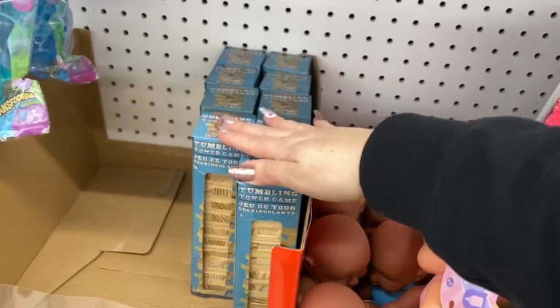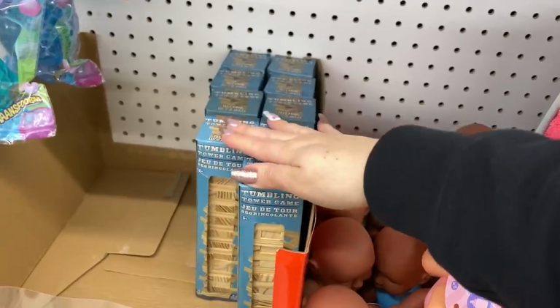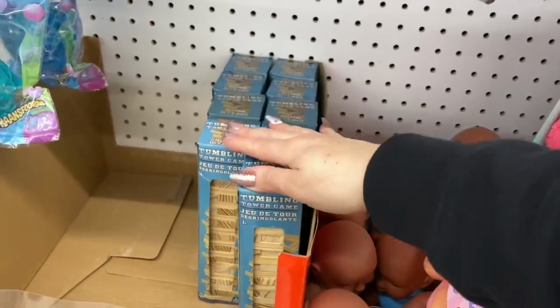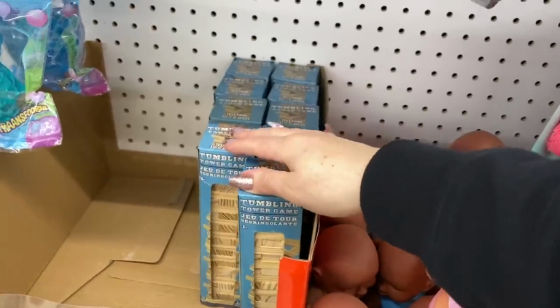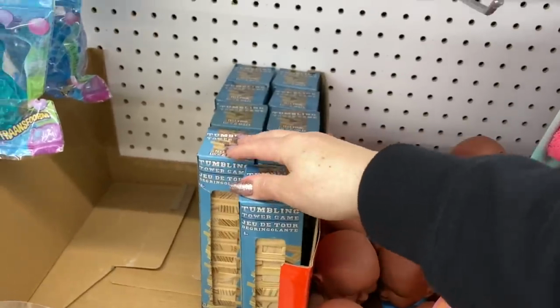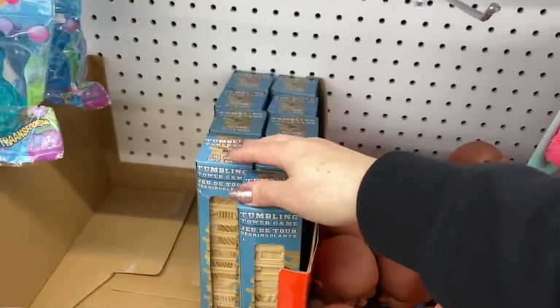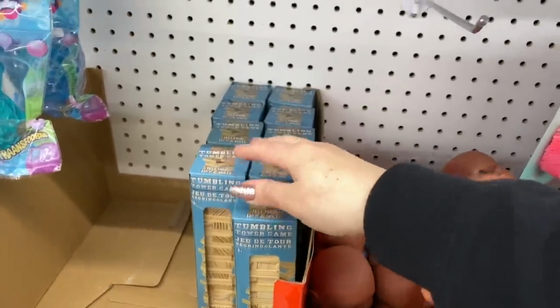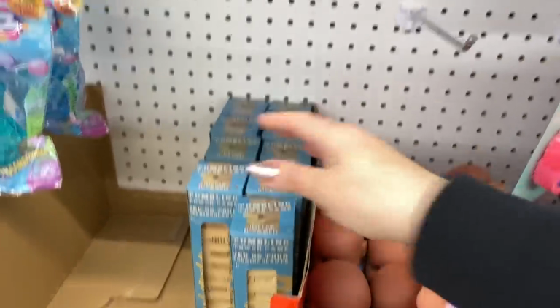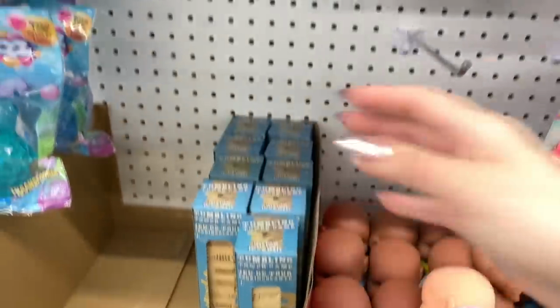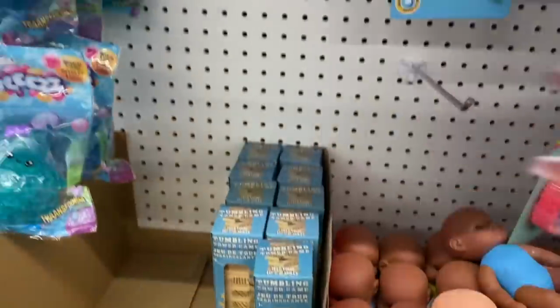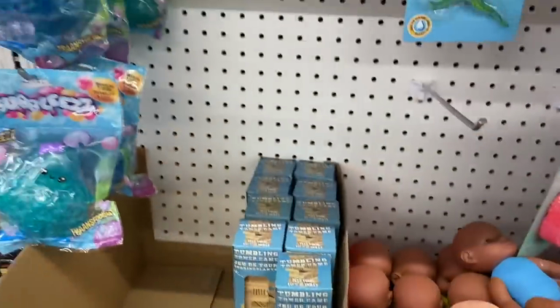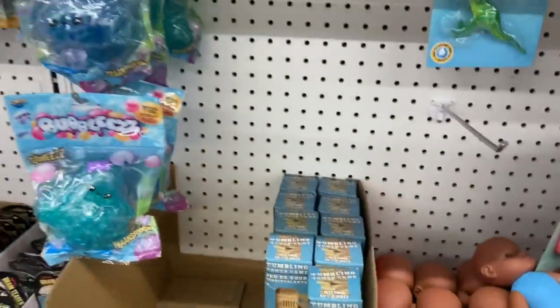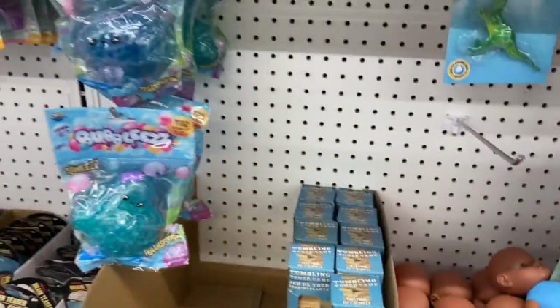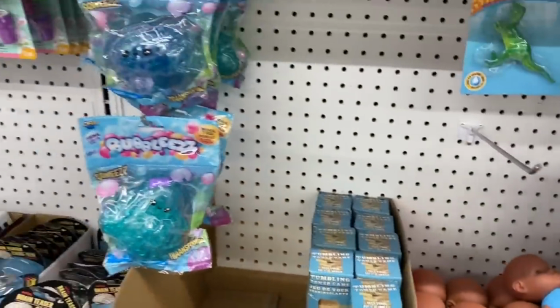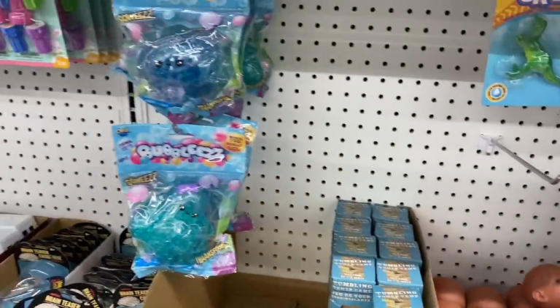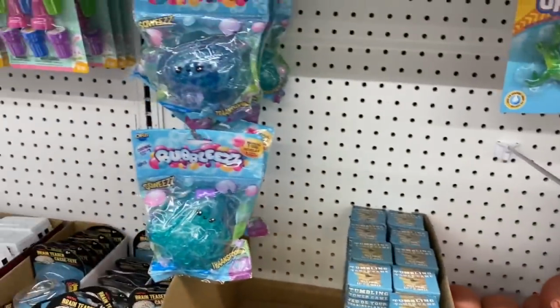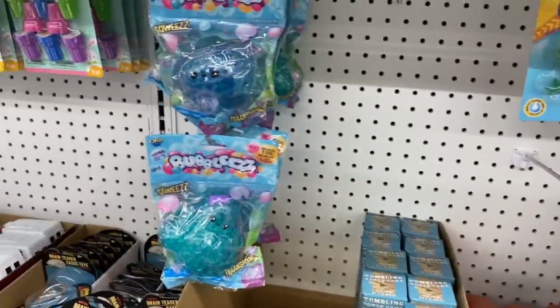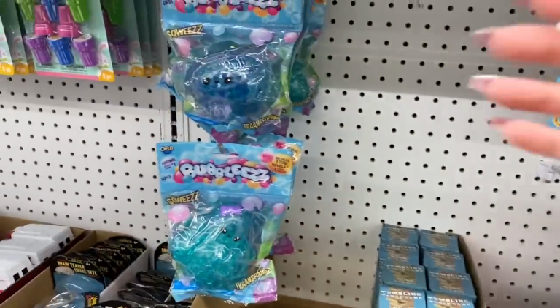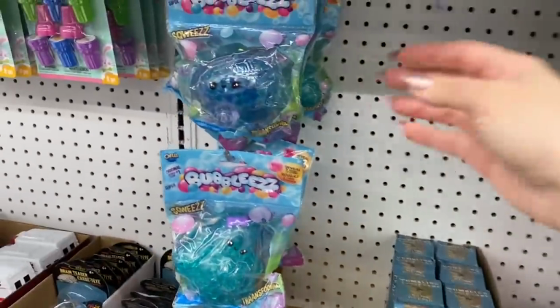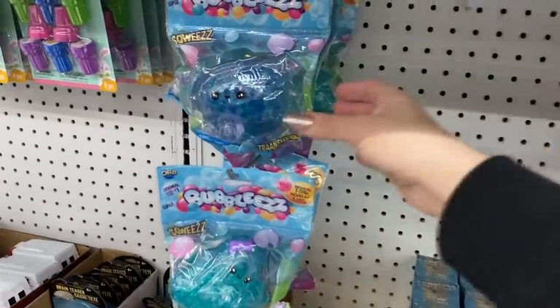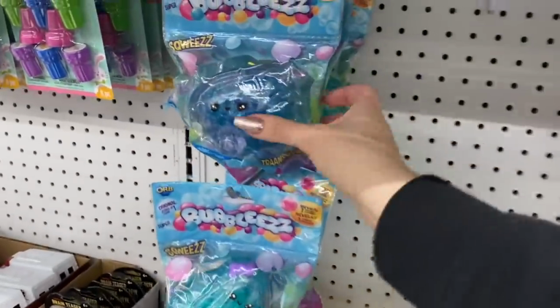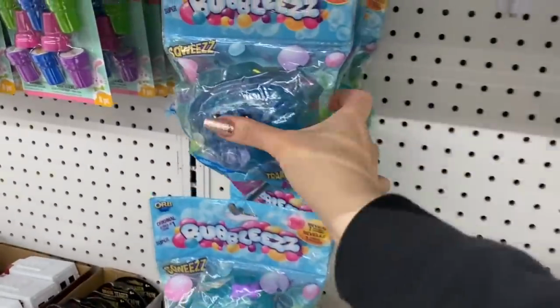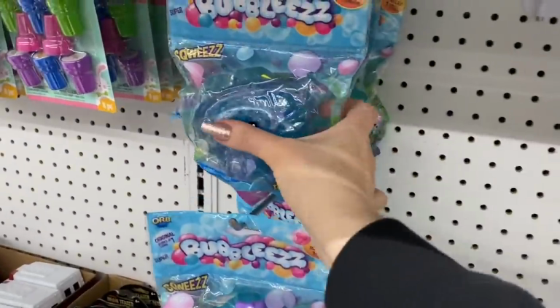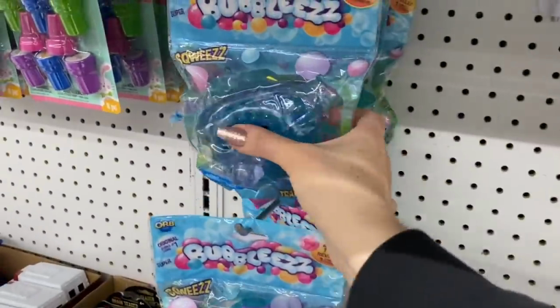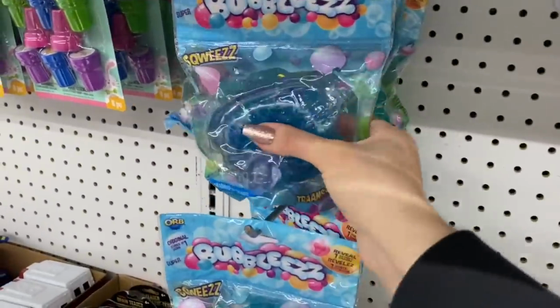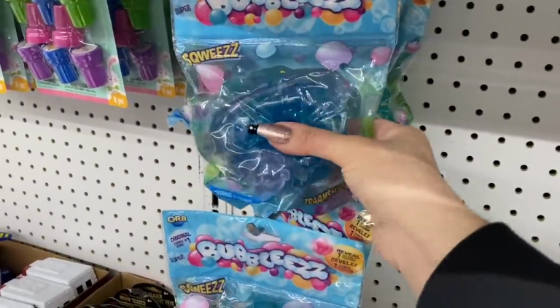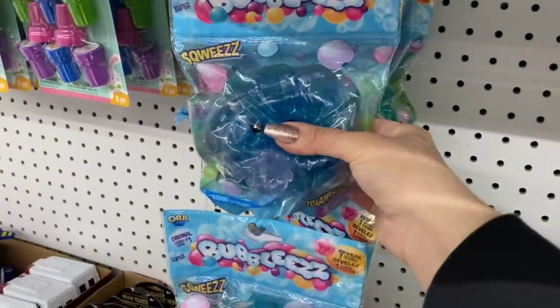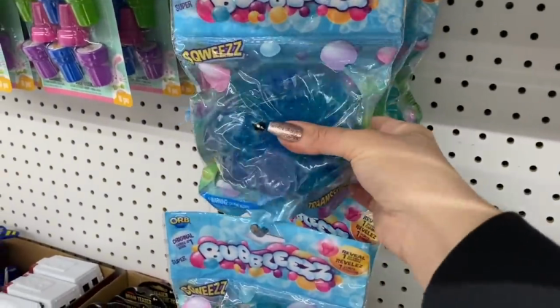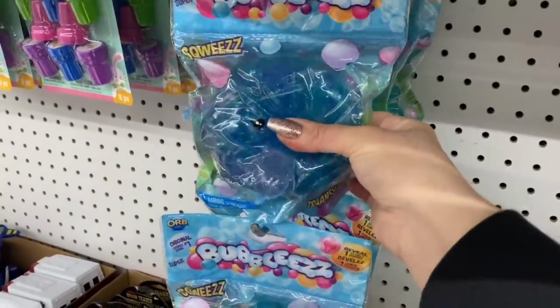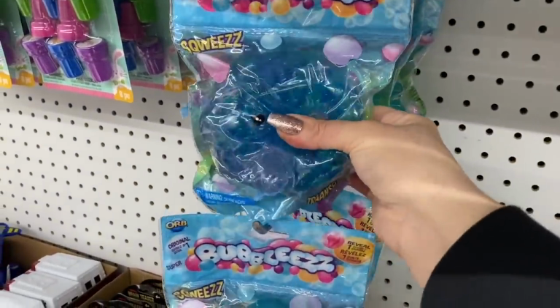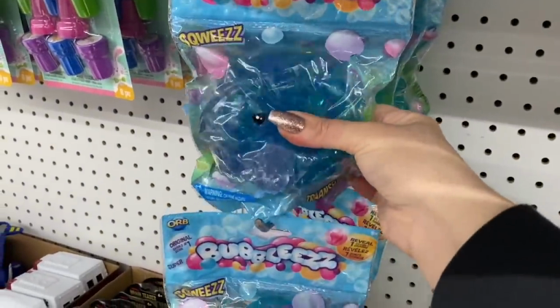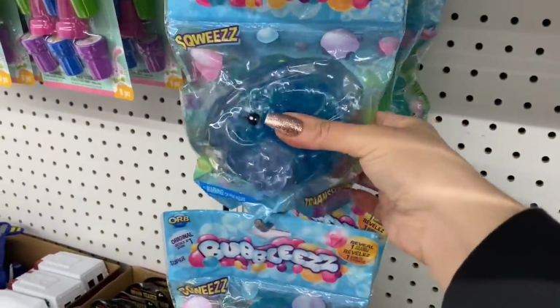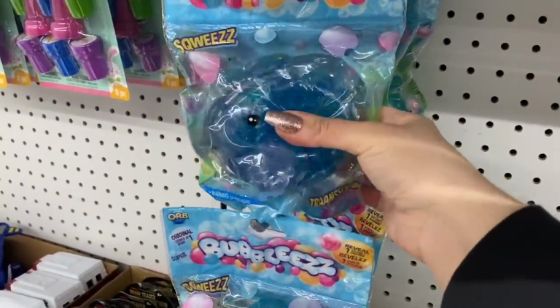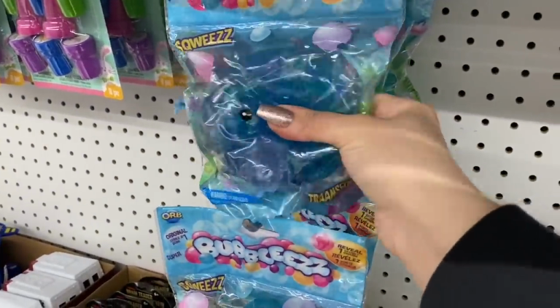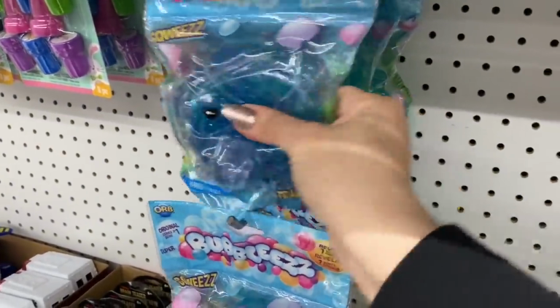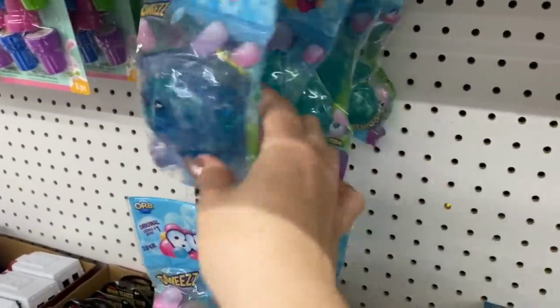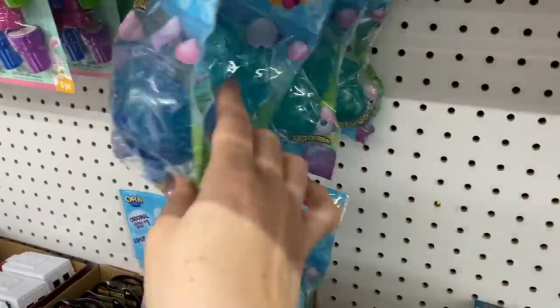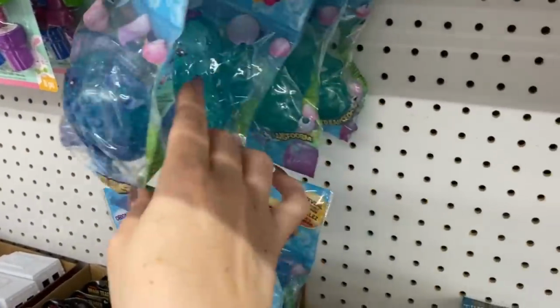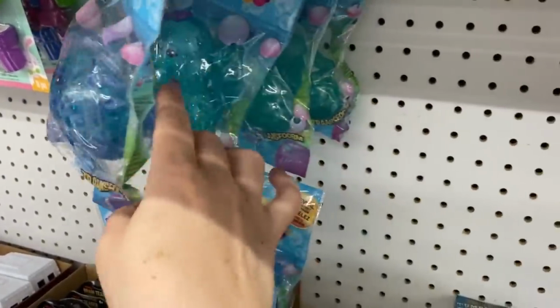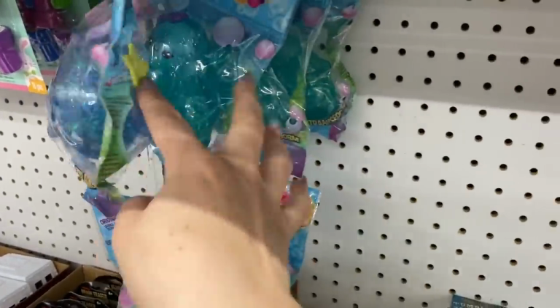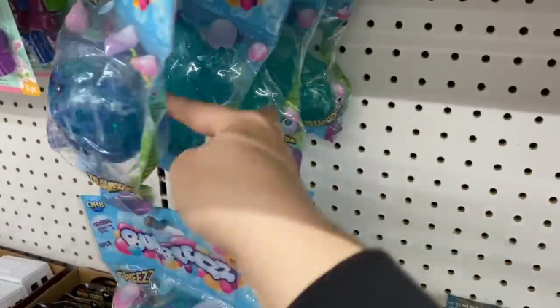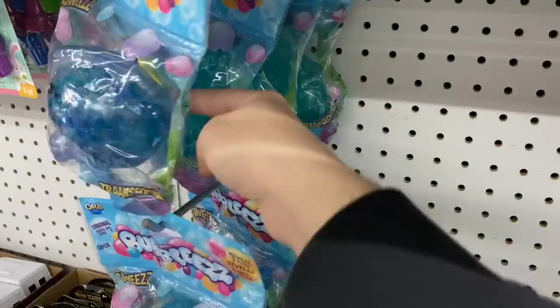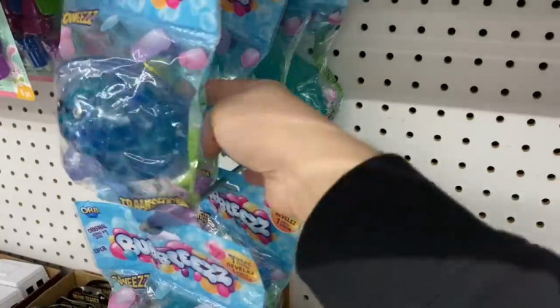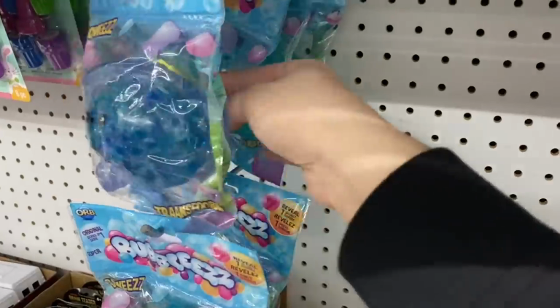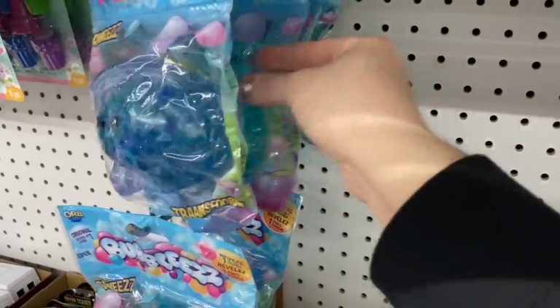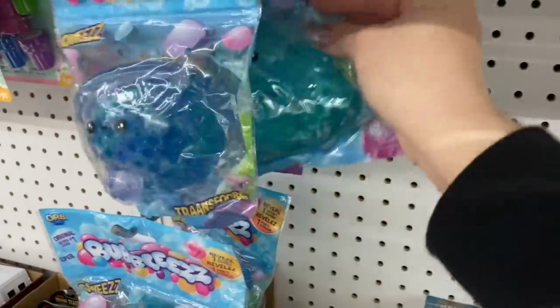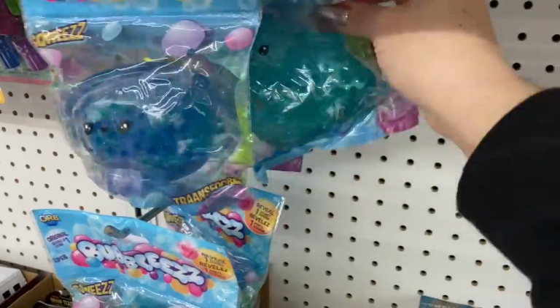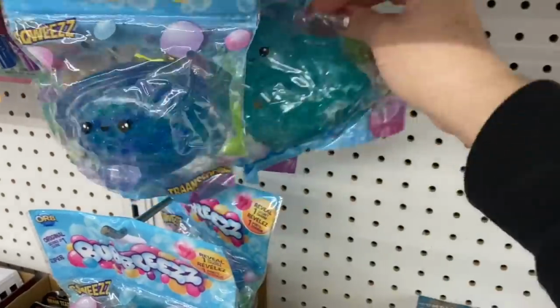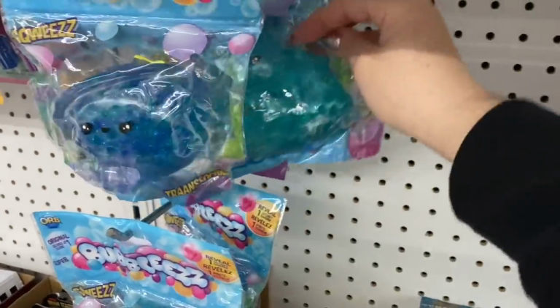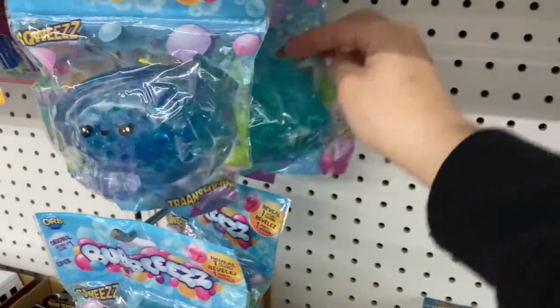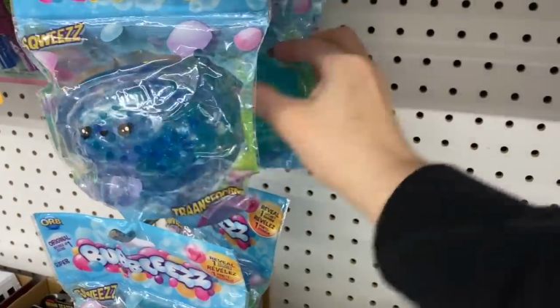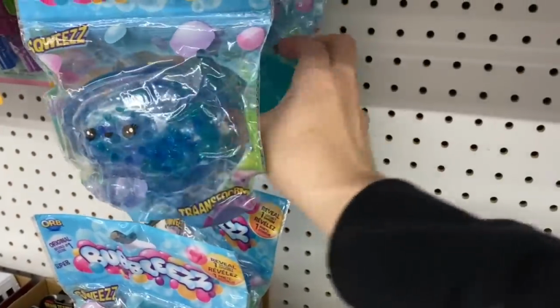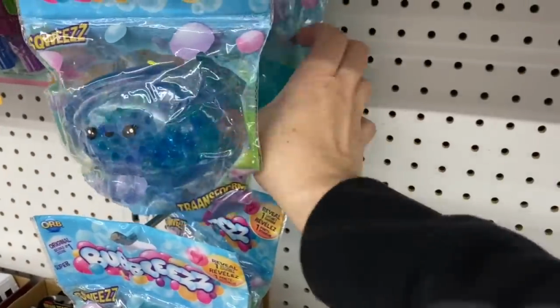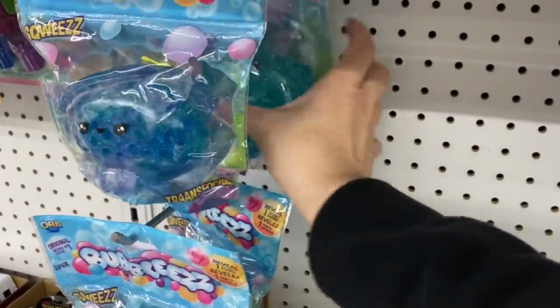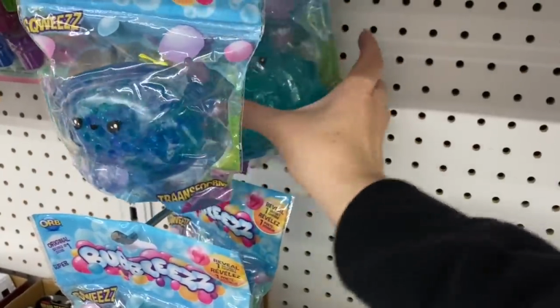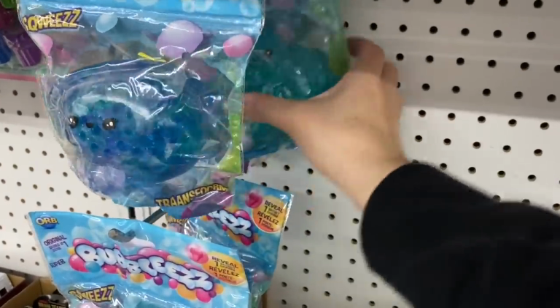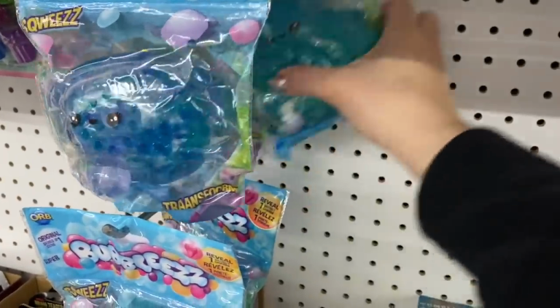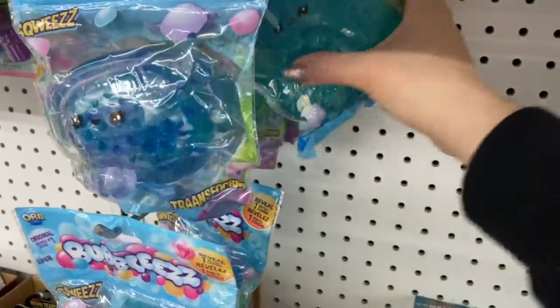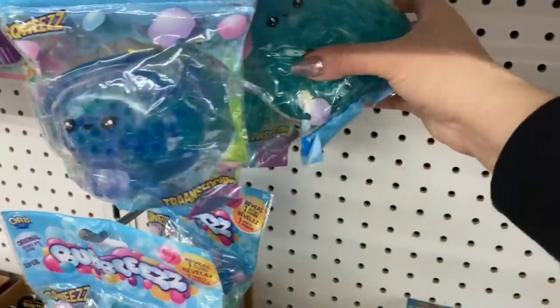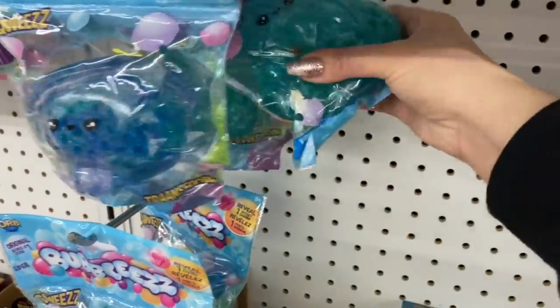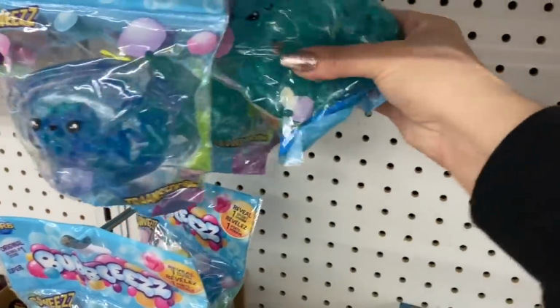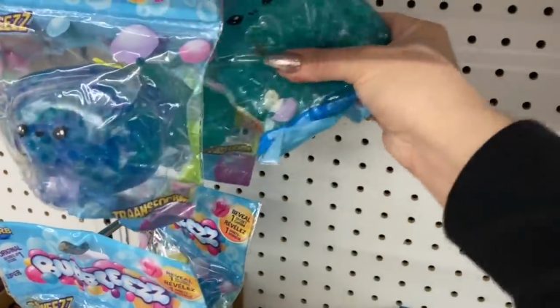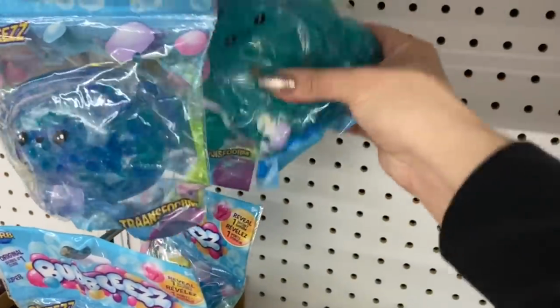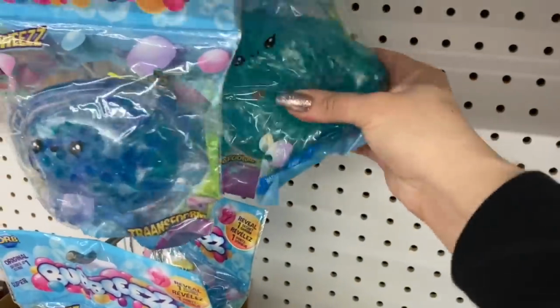When my kids were little, I feel like I paid somewhere between 15 to 20 dollars at Toys R Us for these.